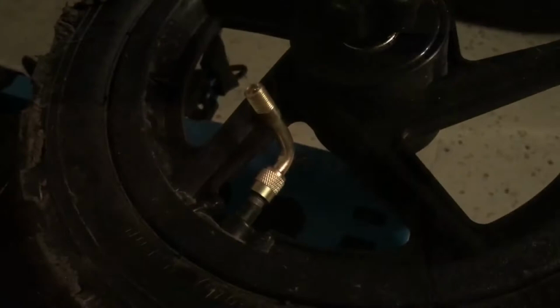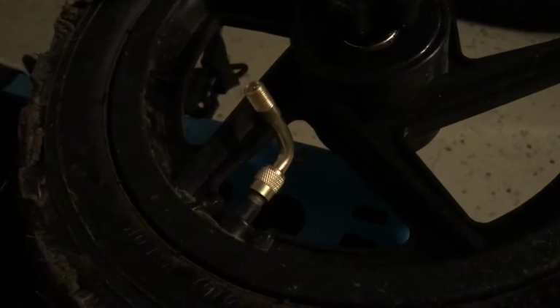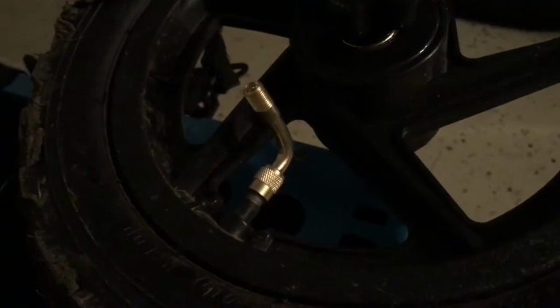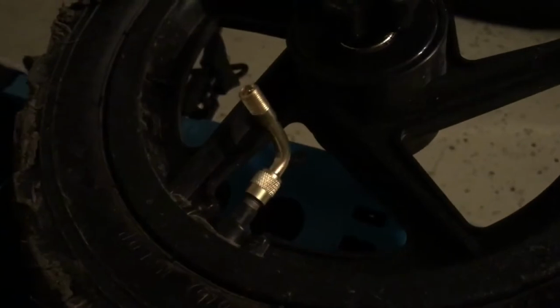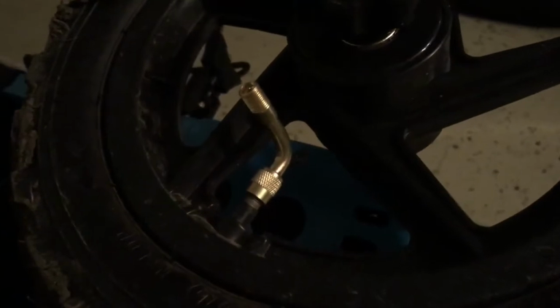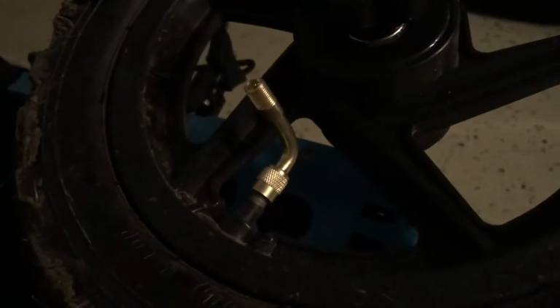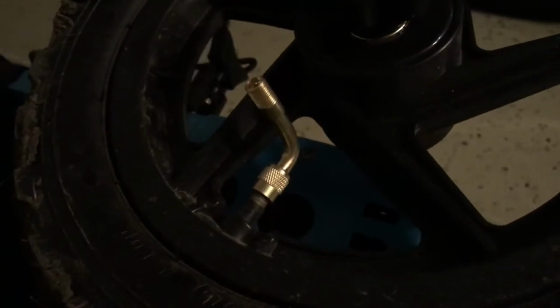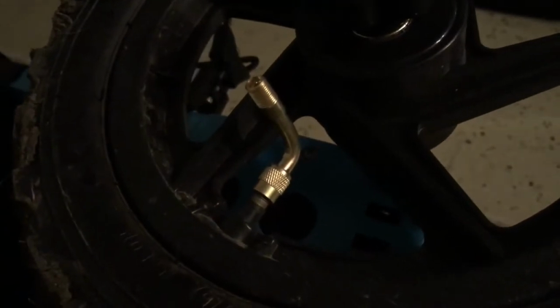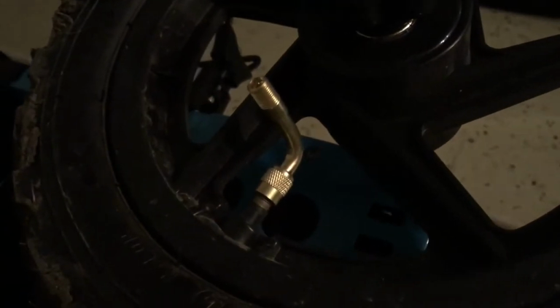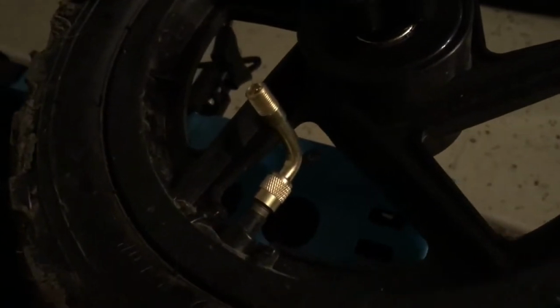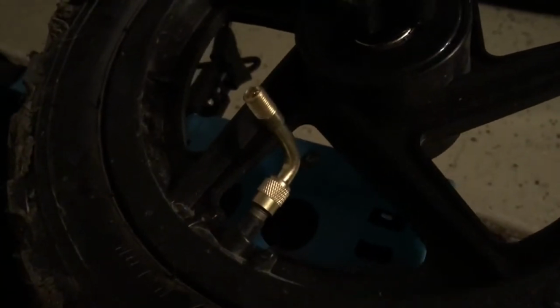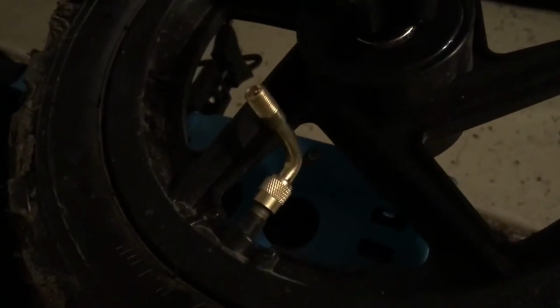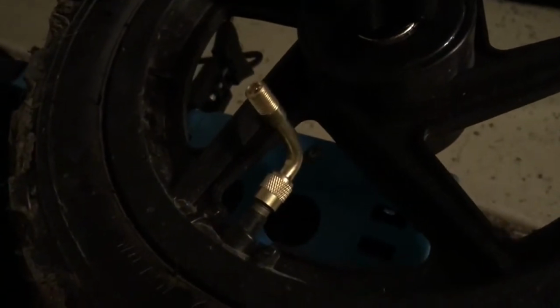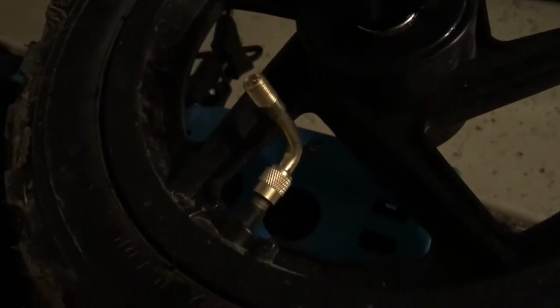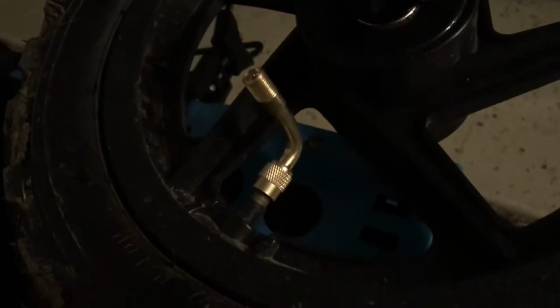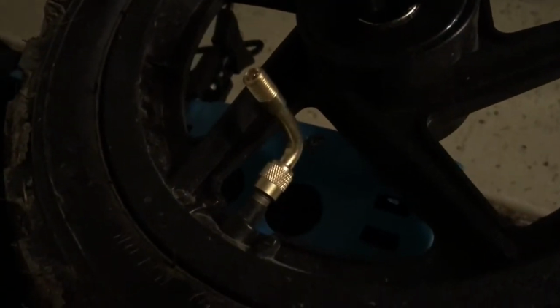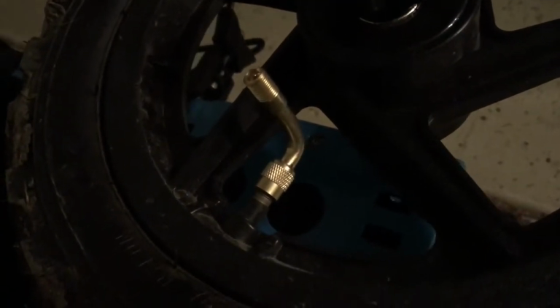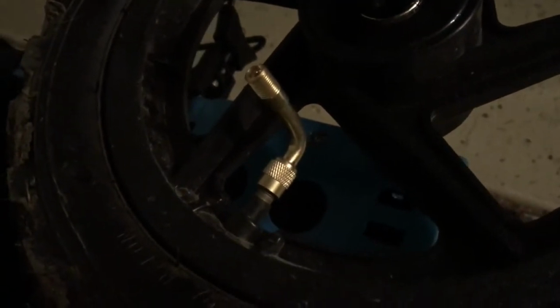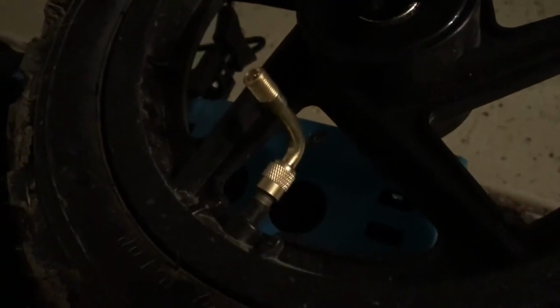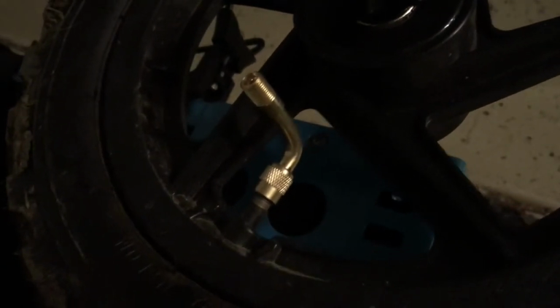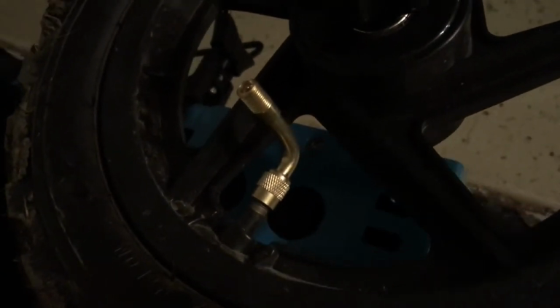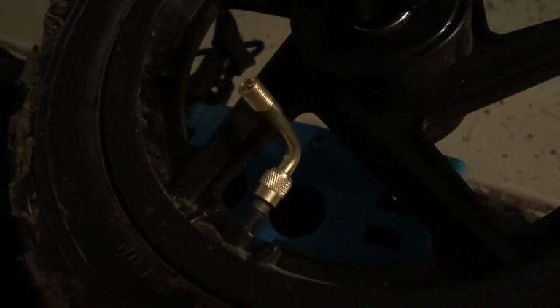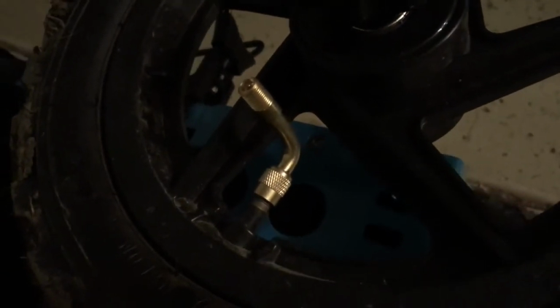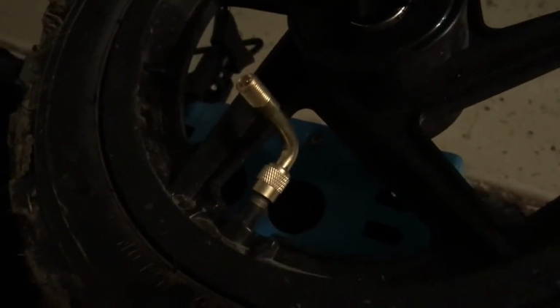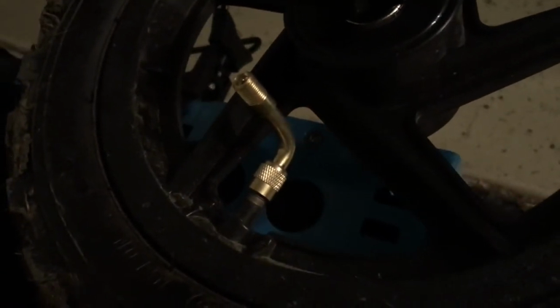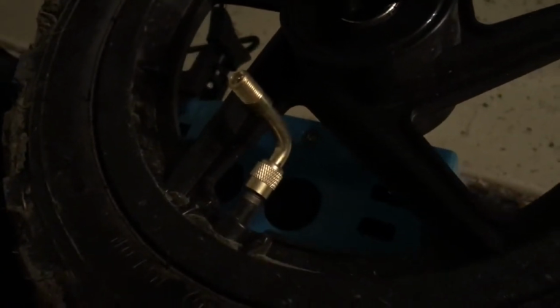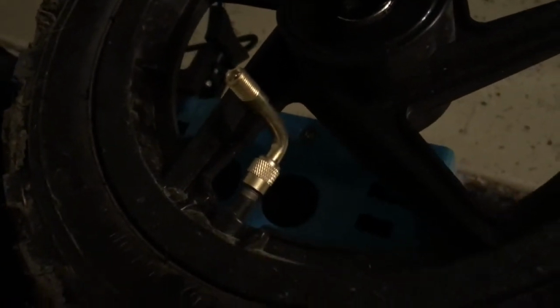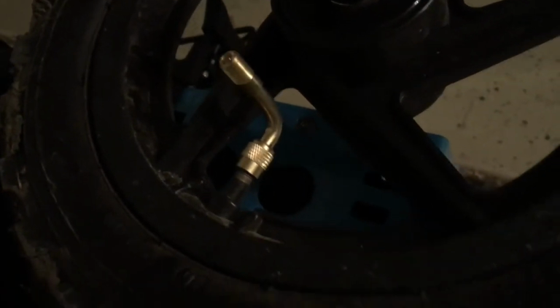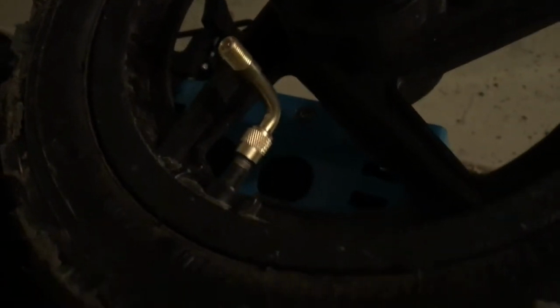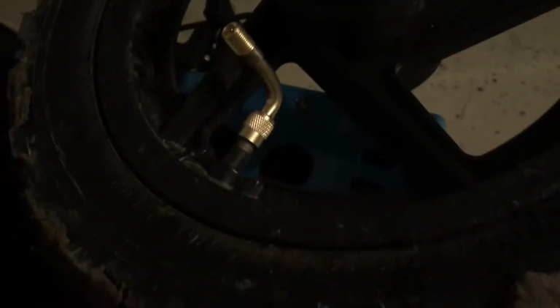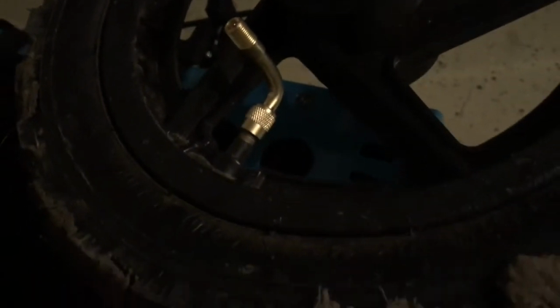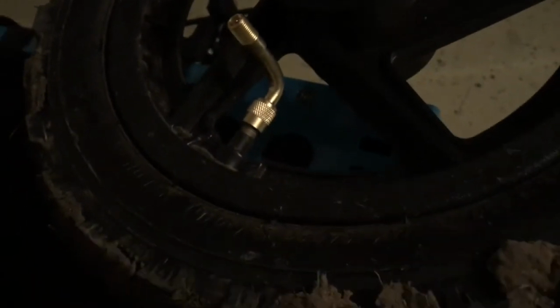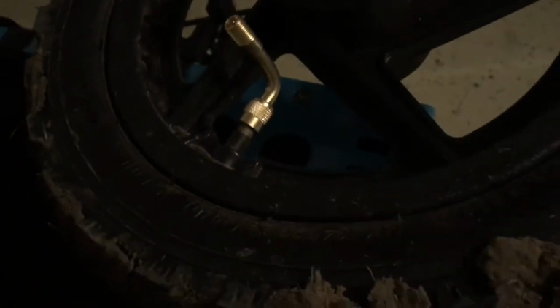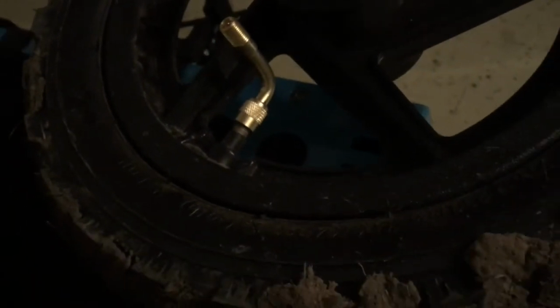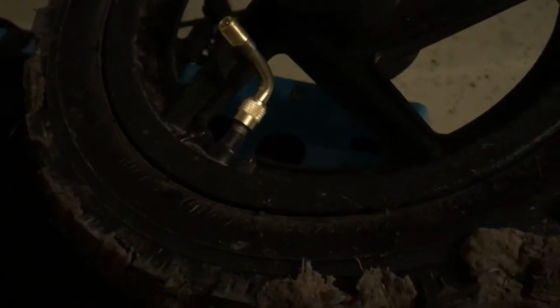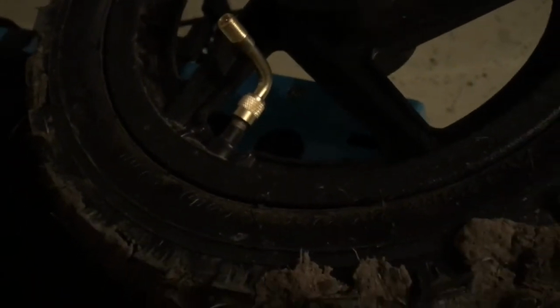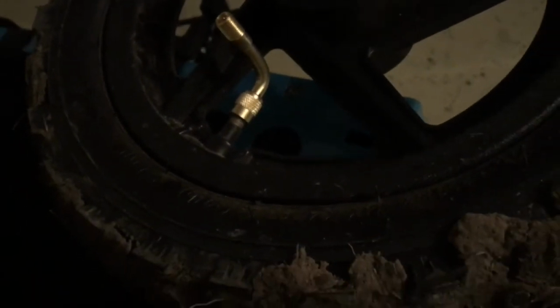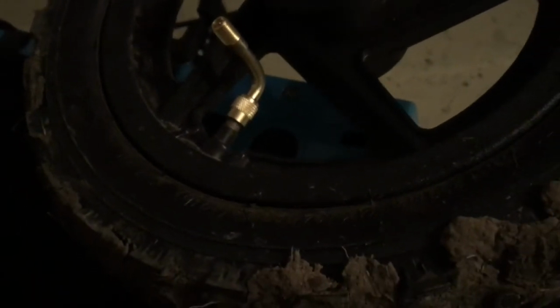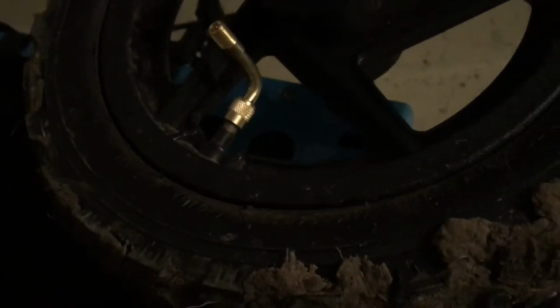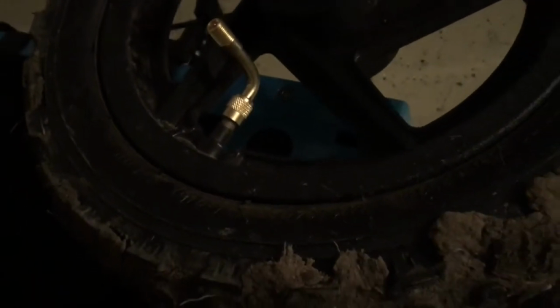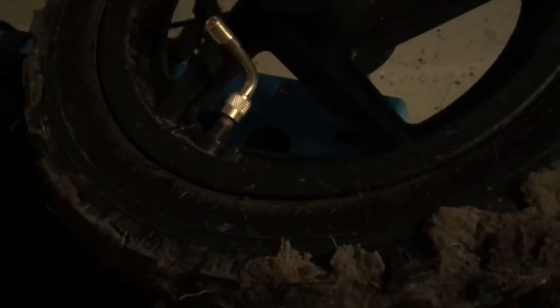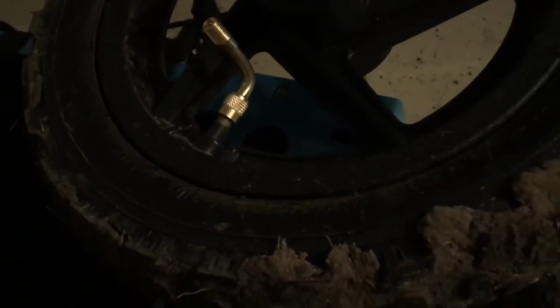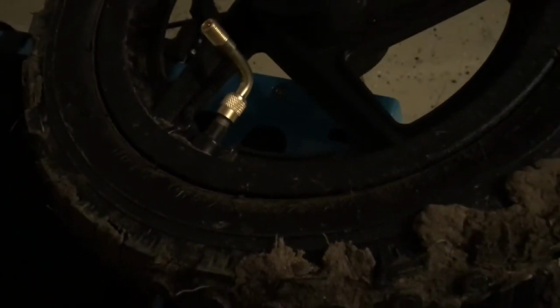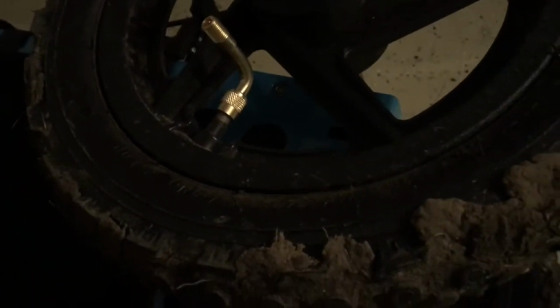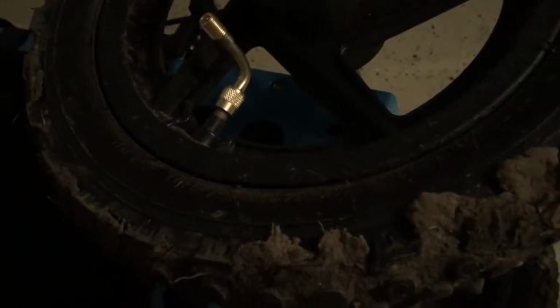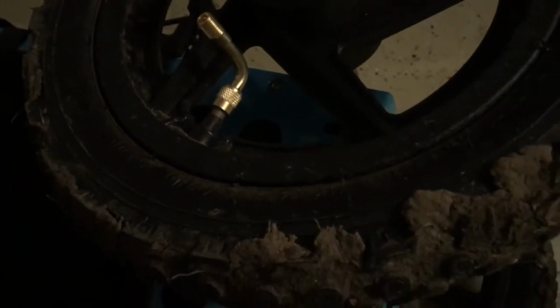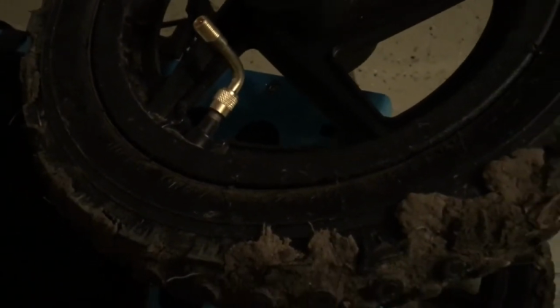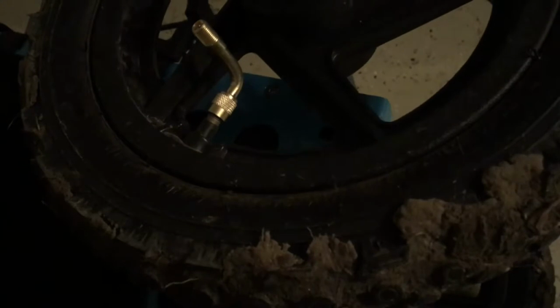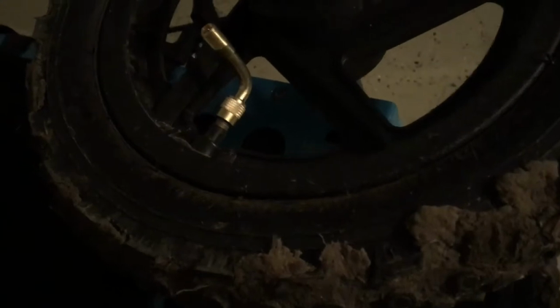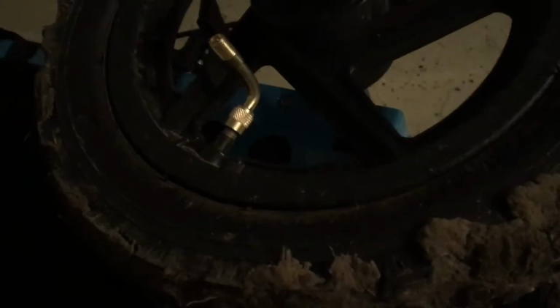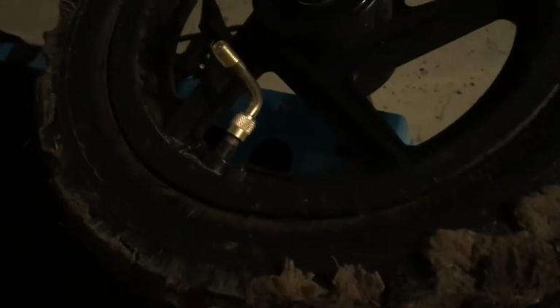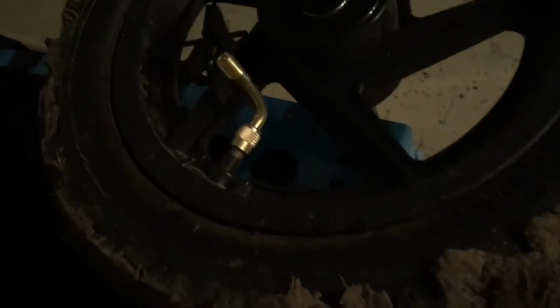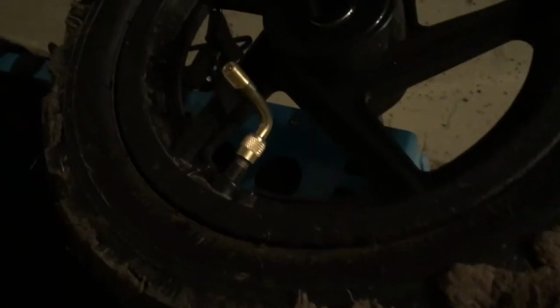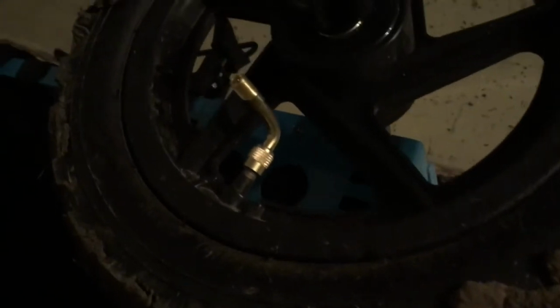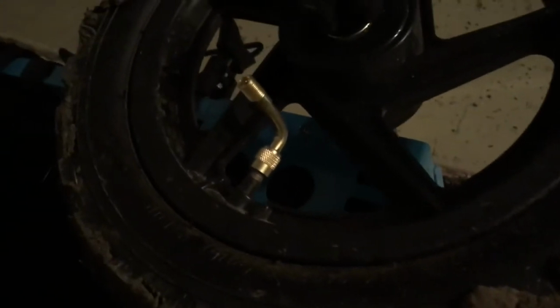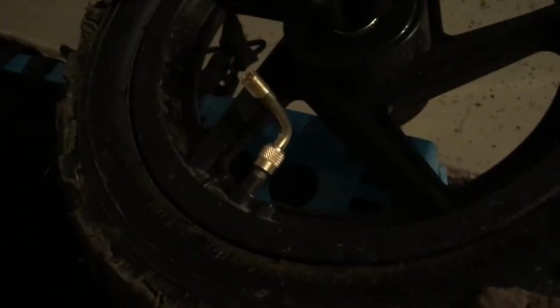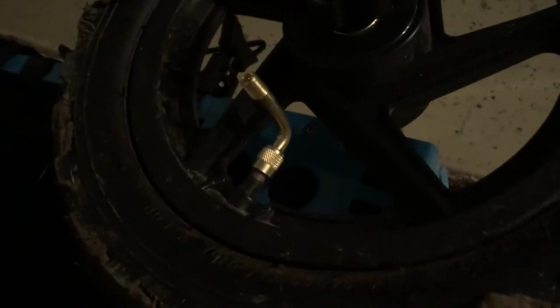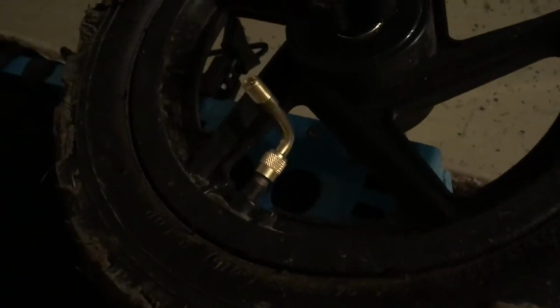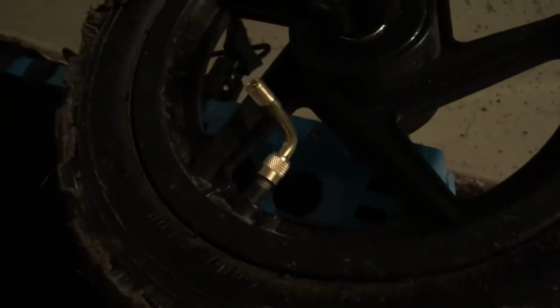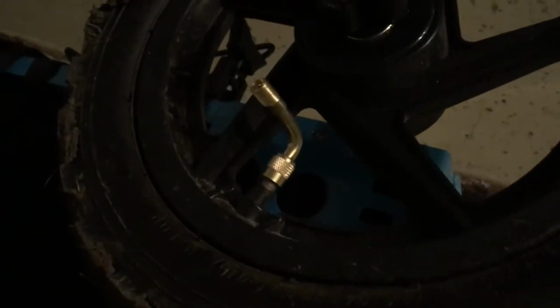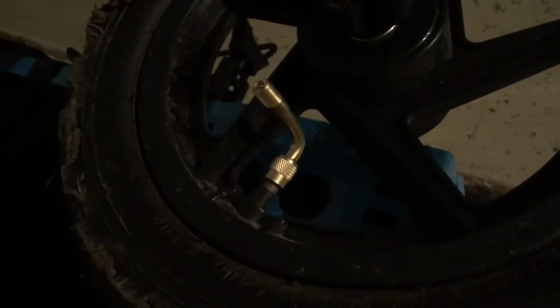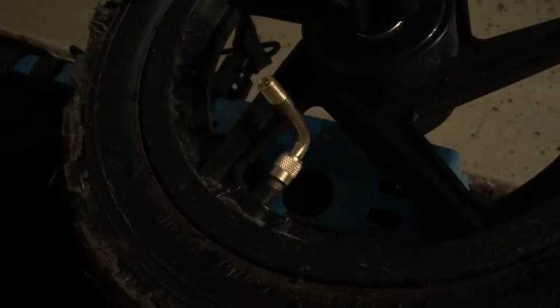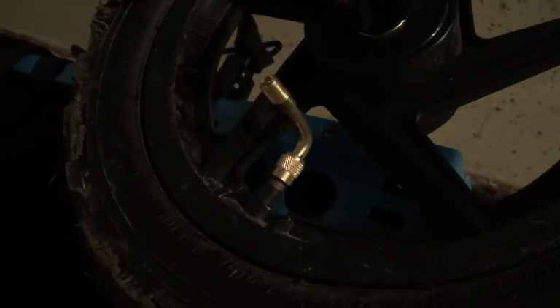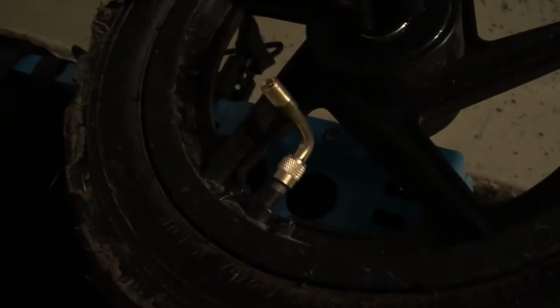That's how the 90 degree valve attaches. Sorry my tires are muddy — it was raining this past weekend.